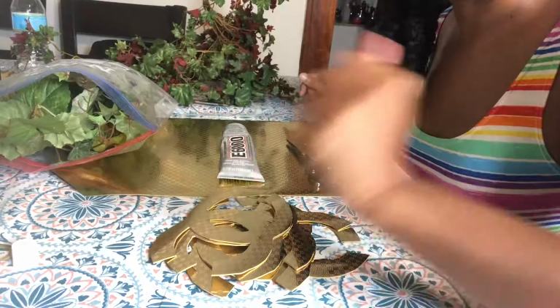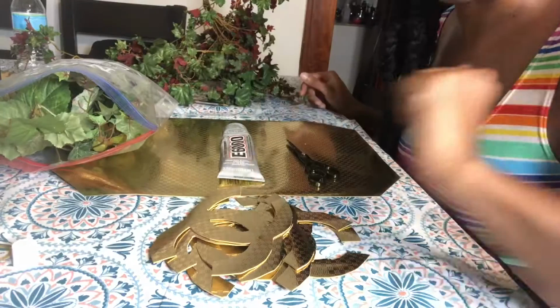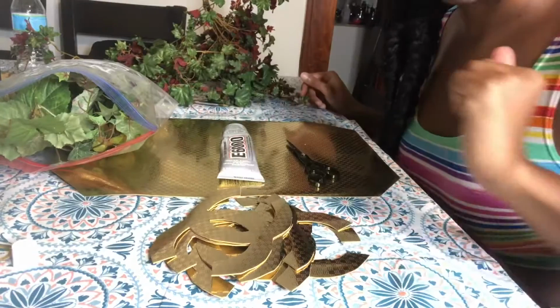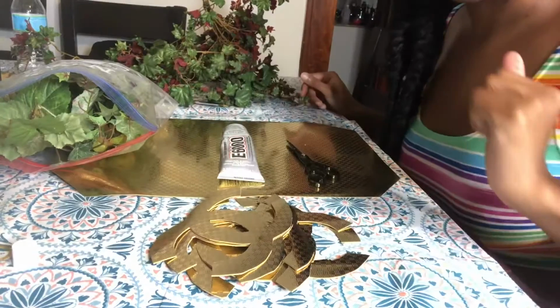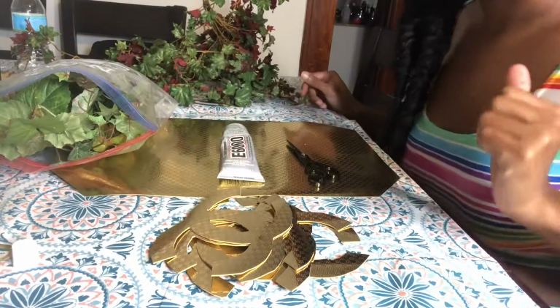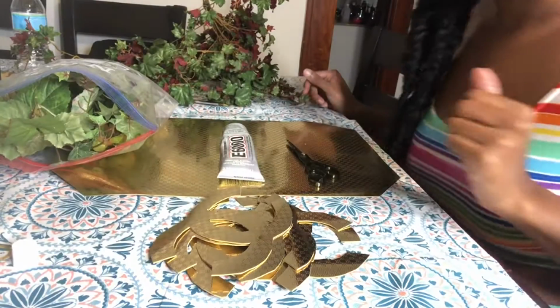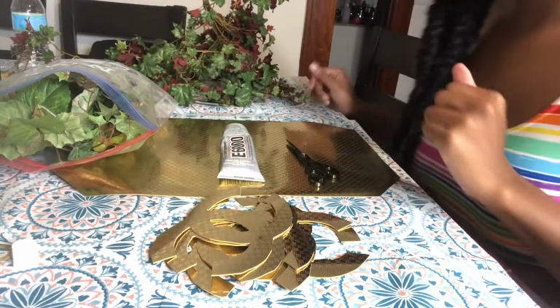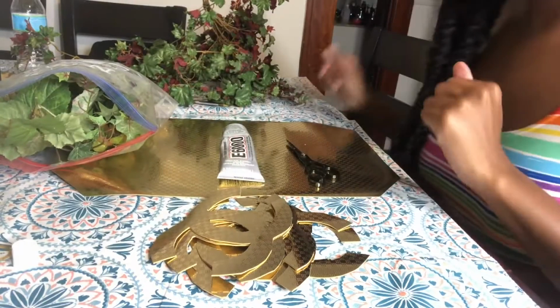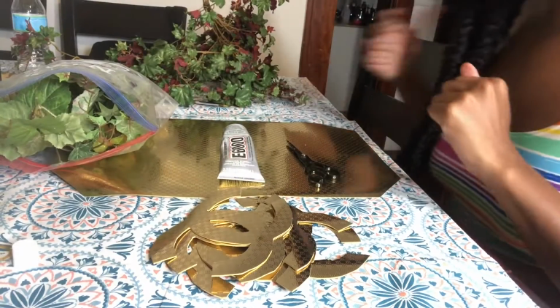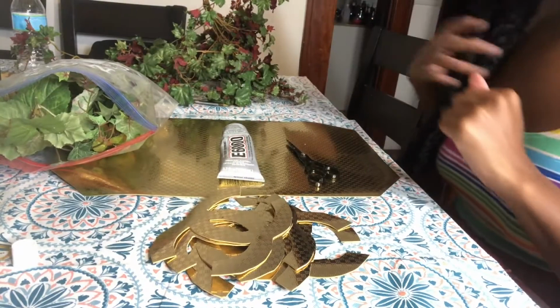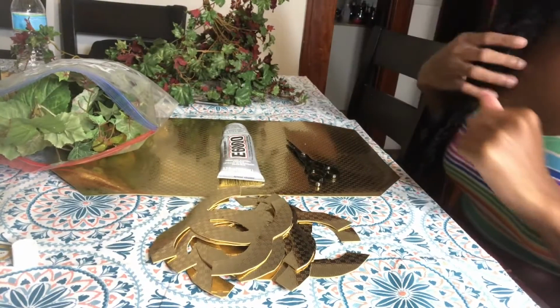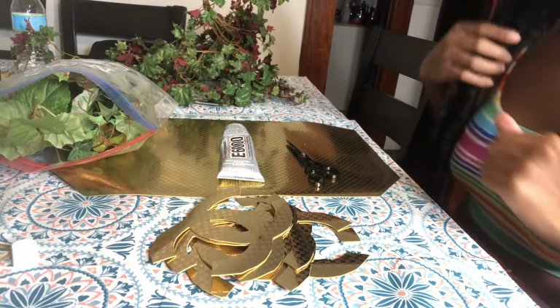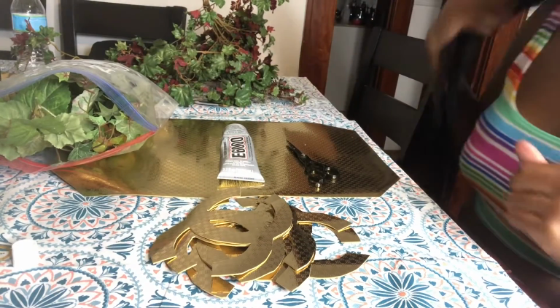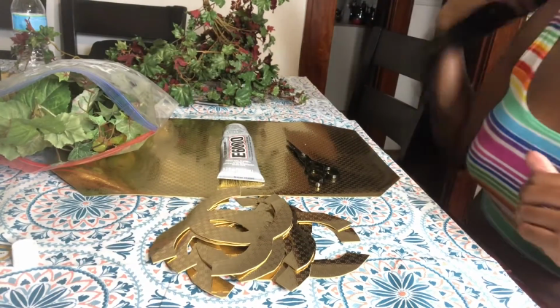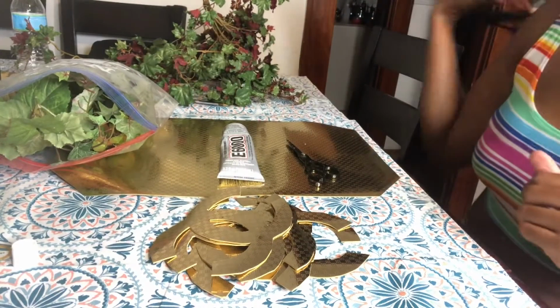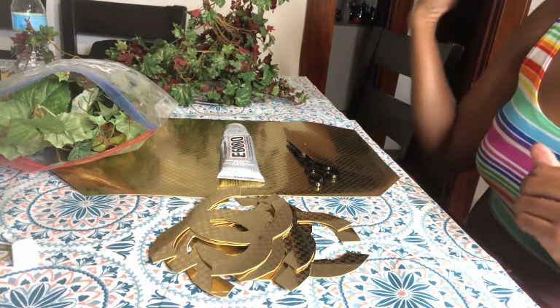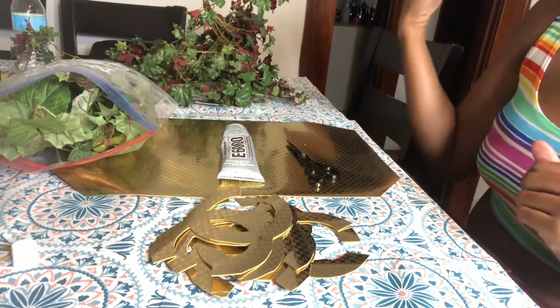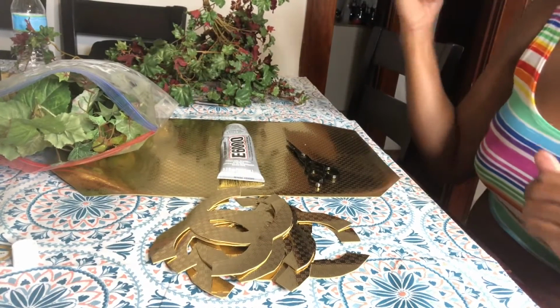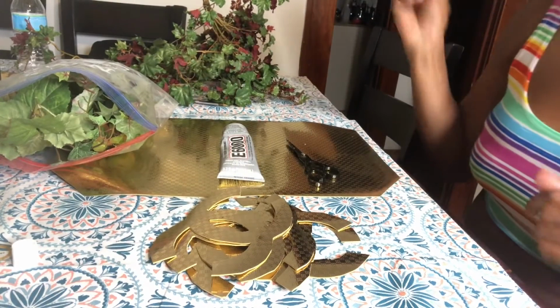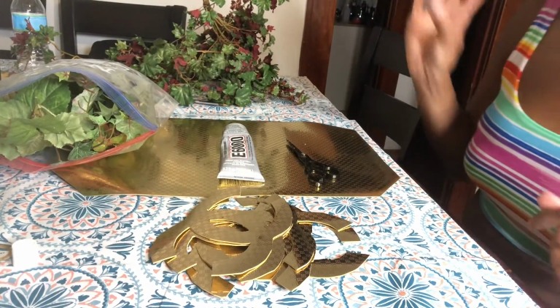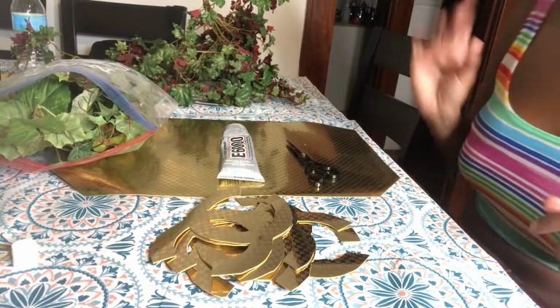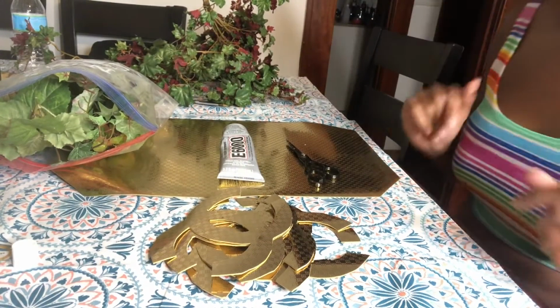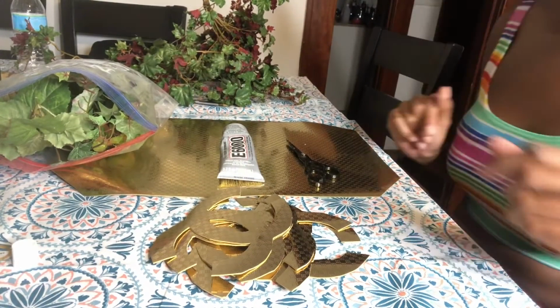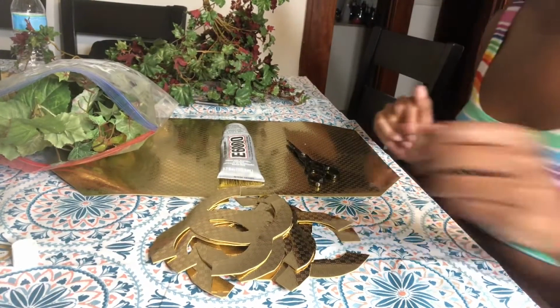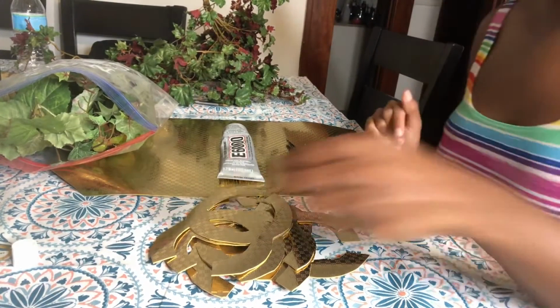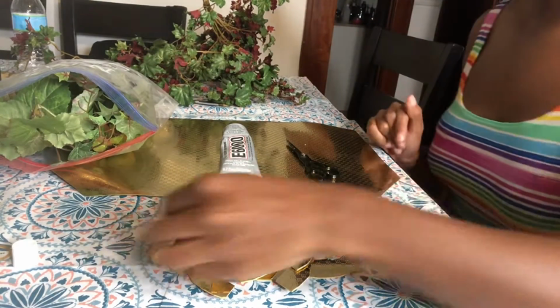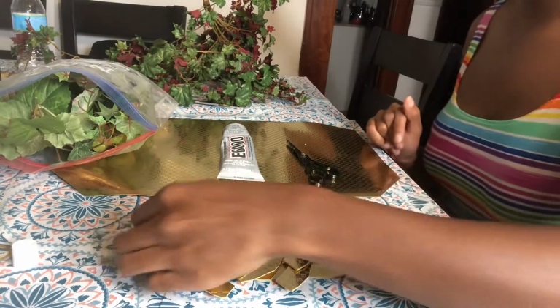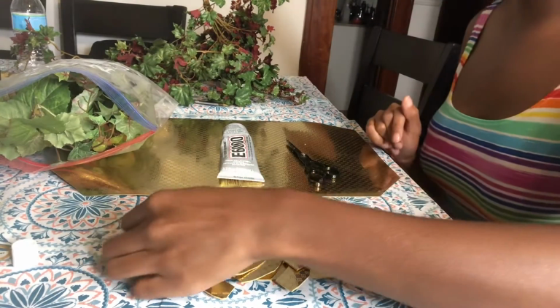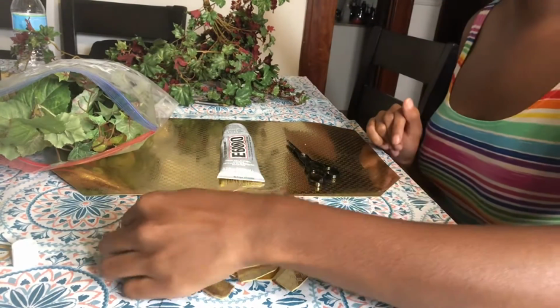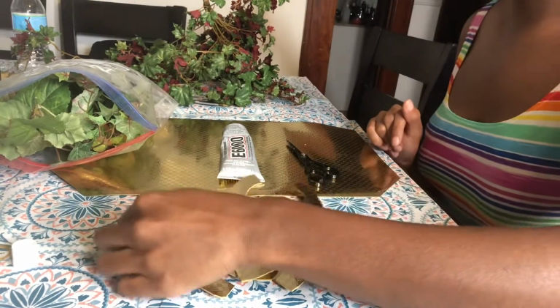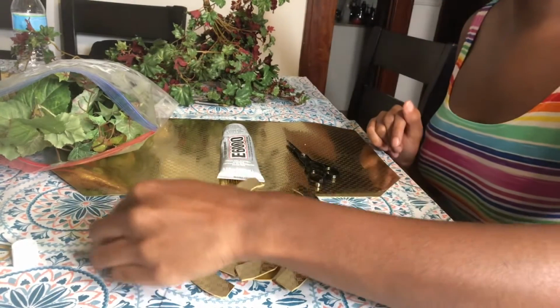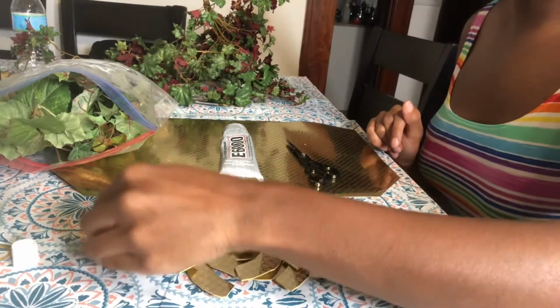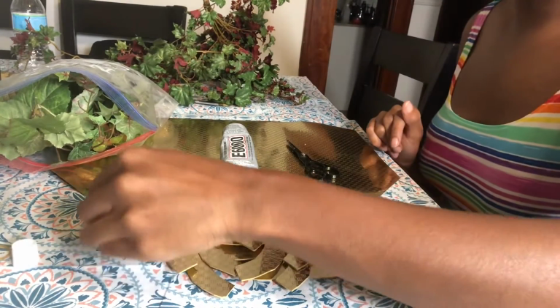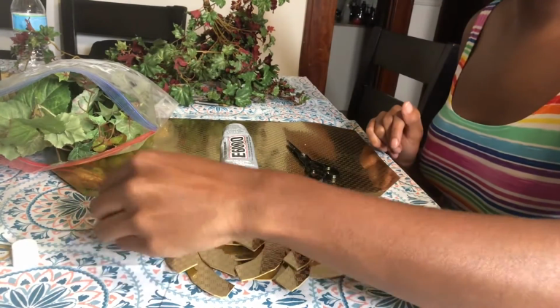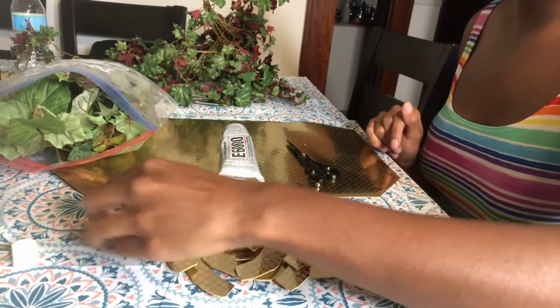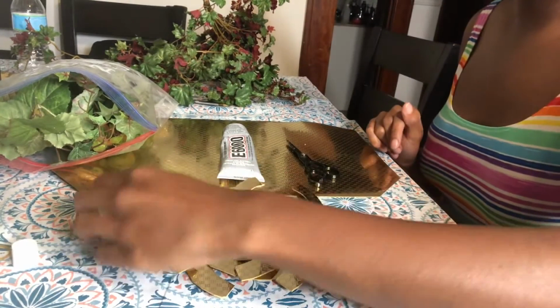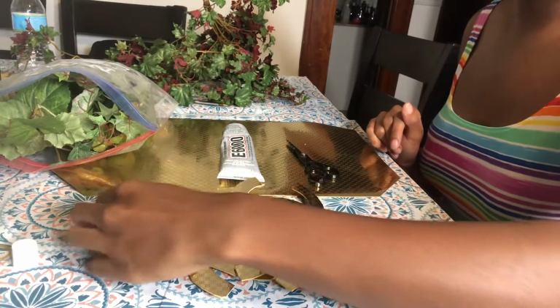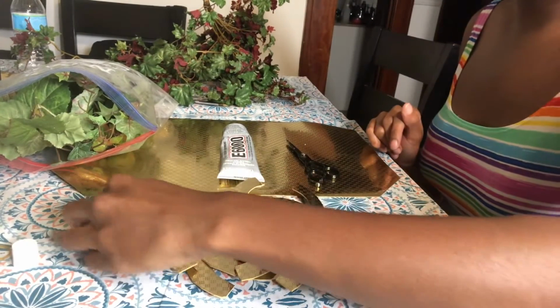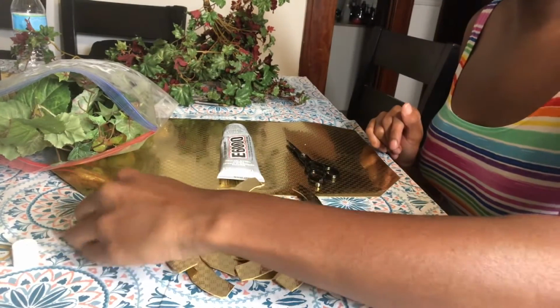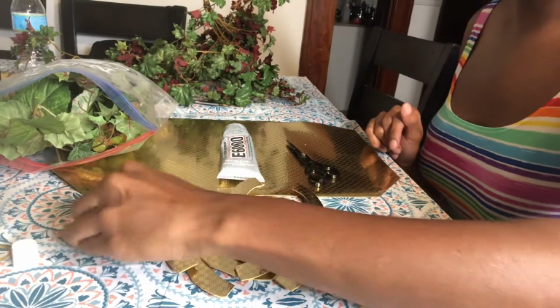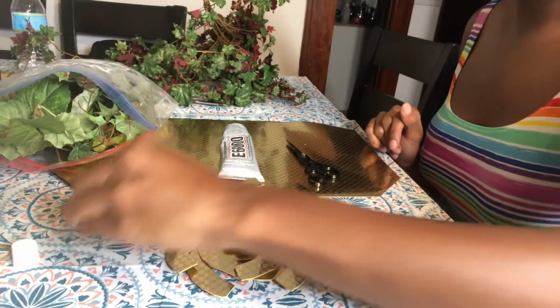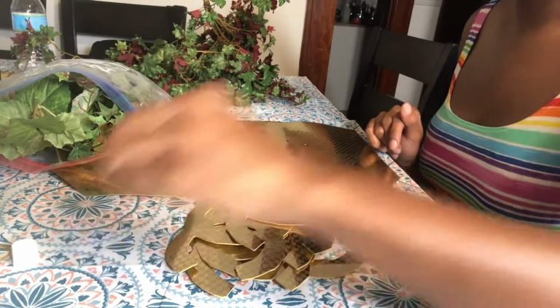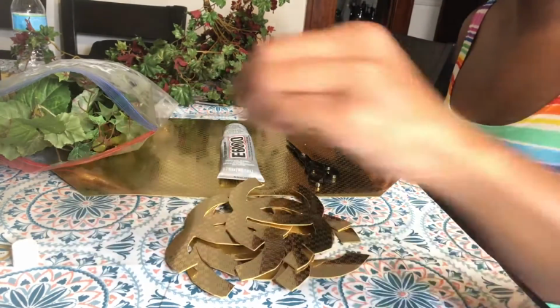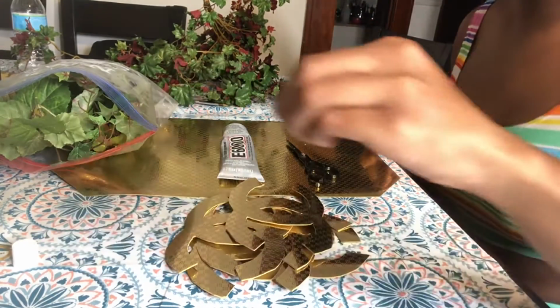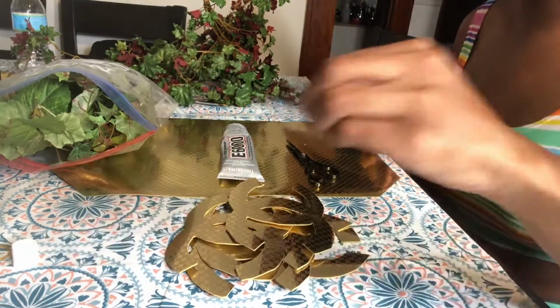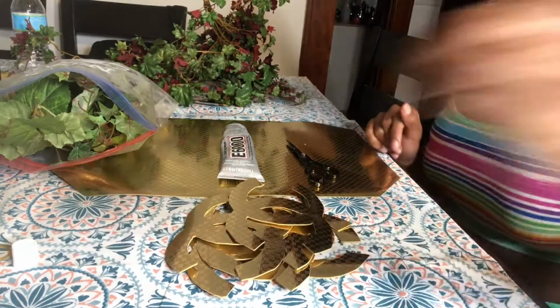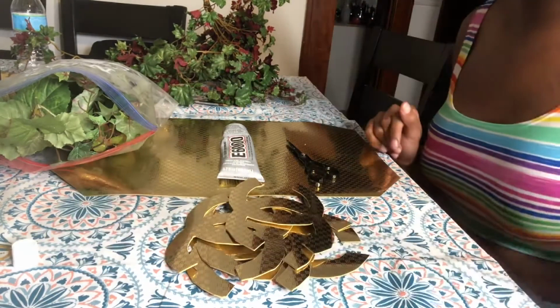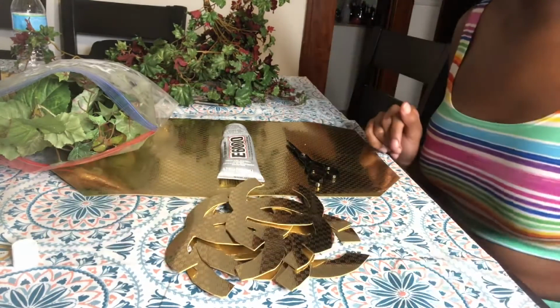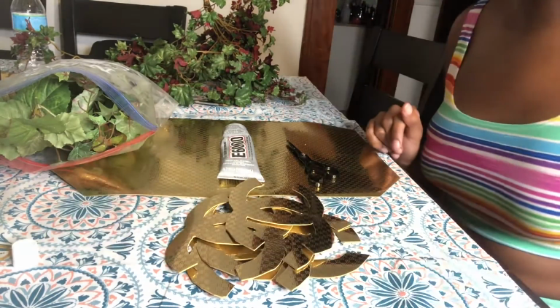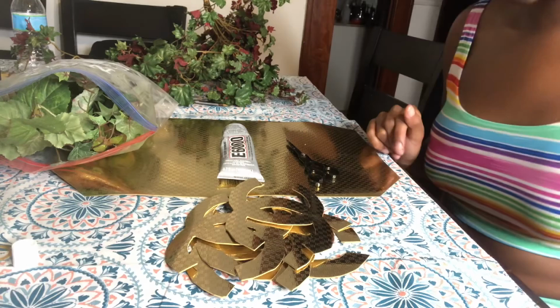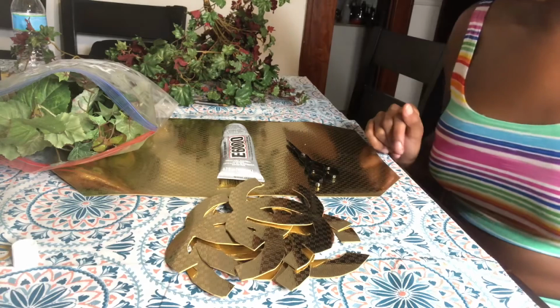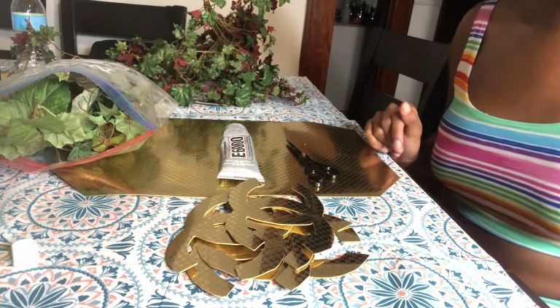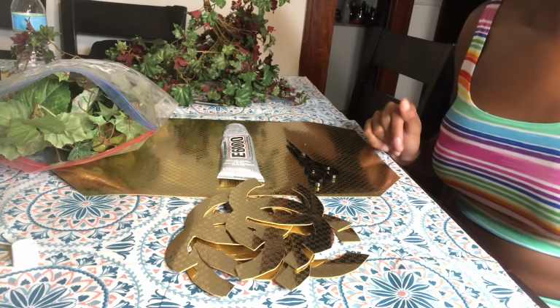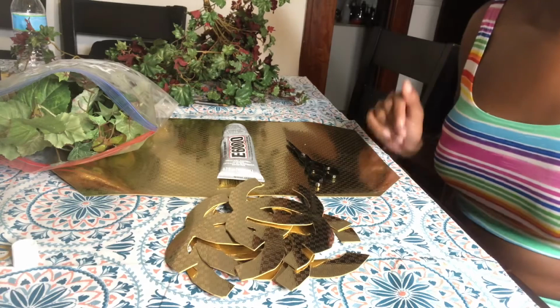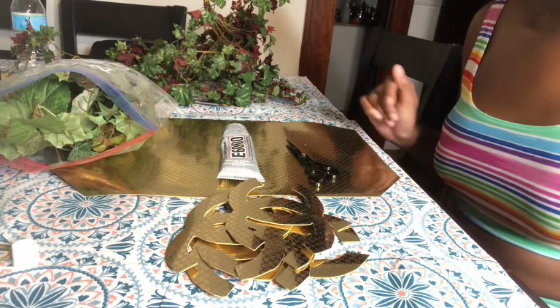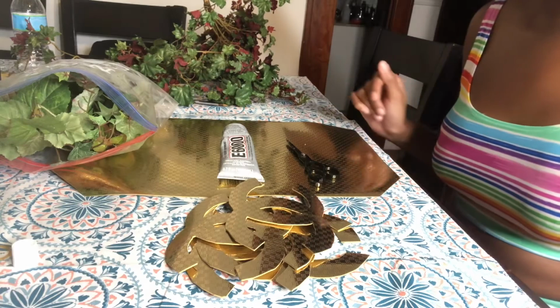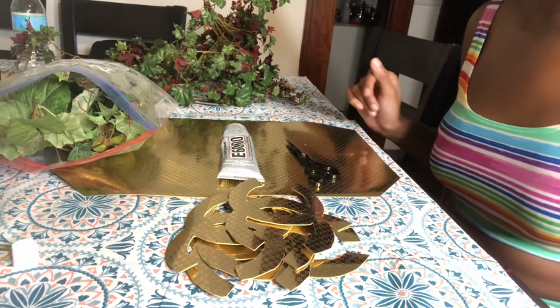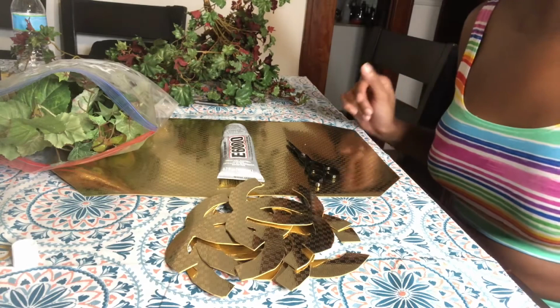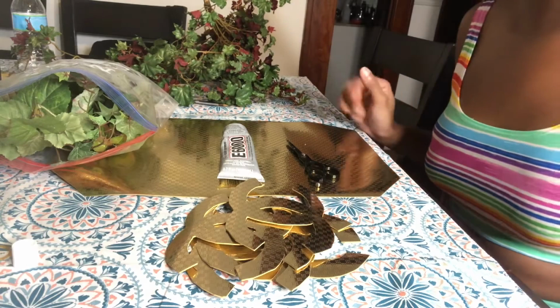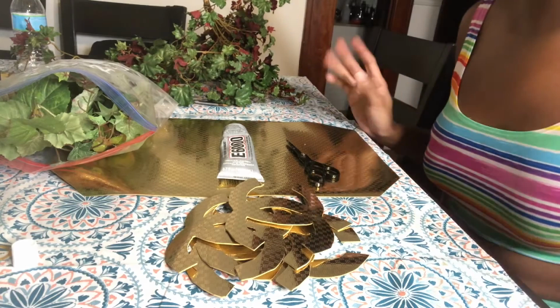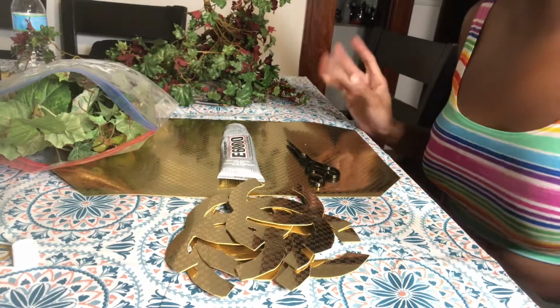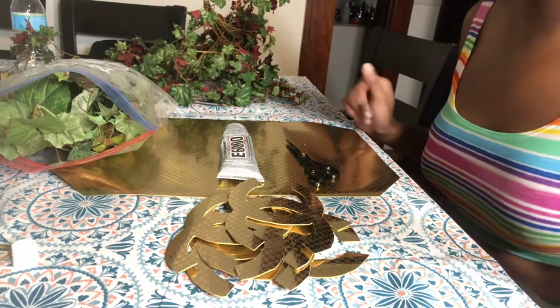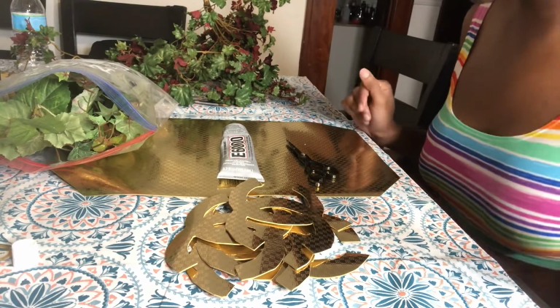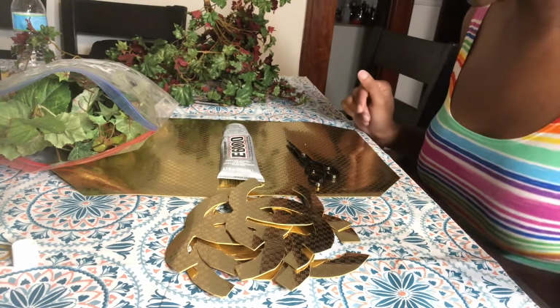Hey guys, welcome back to my channel. I am back in the mood to decorate and create.